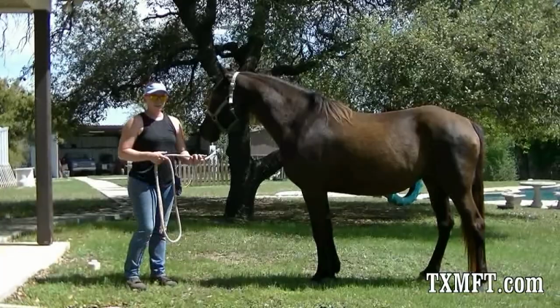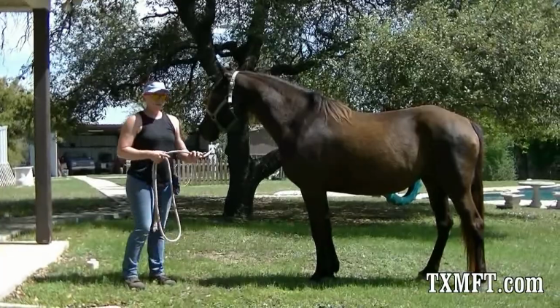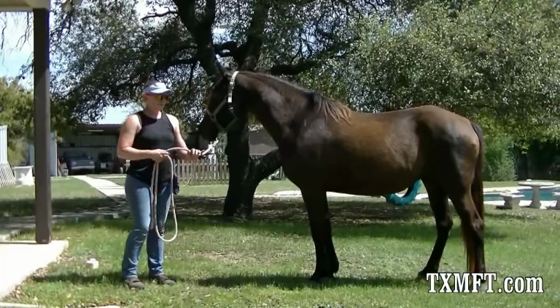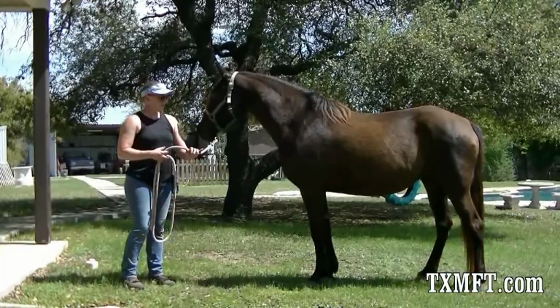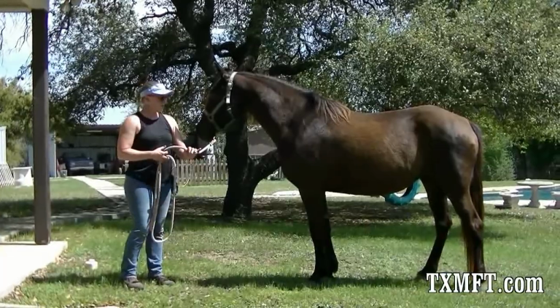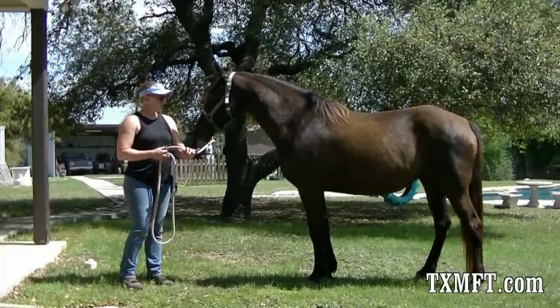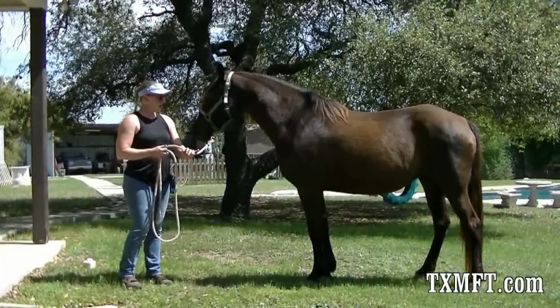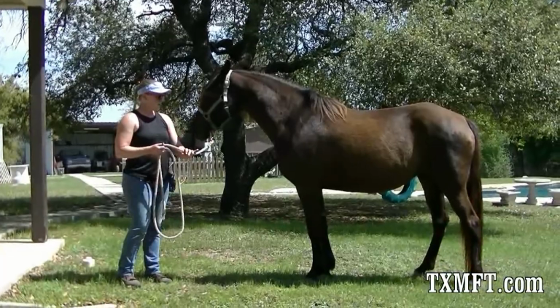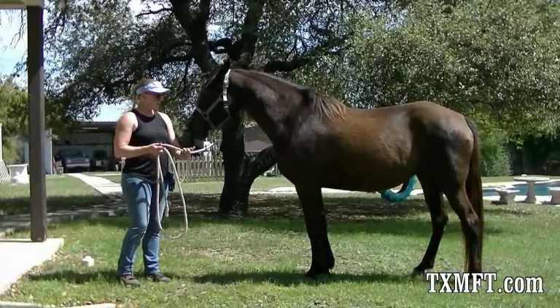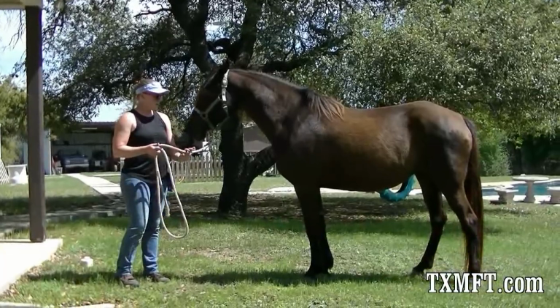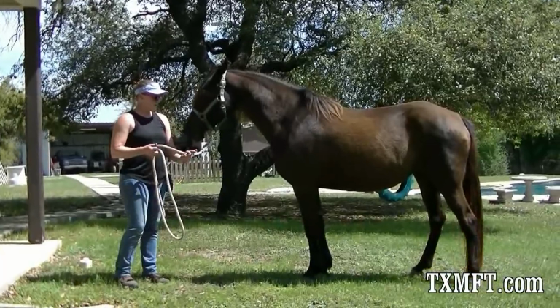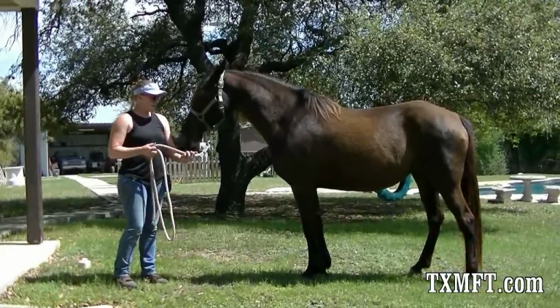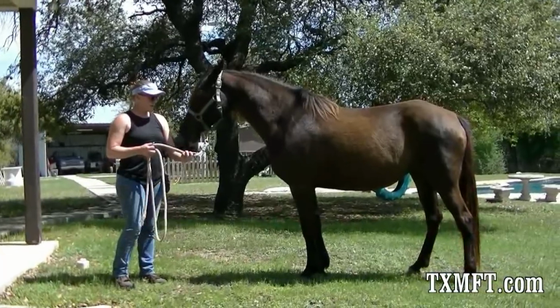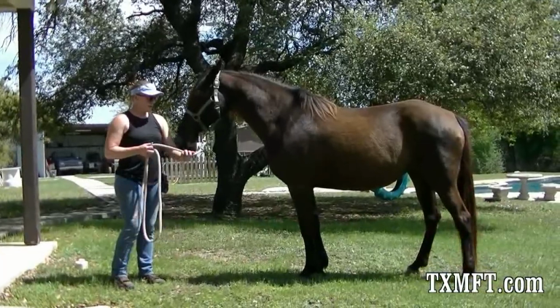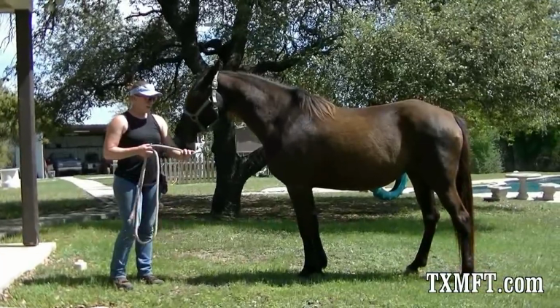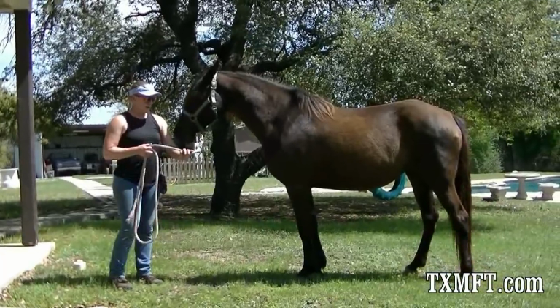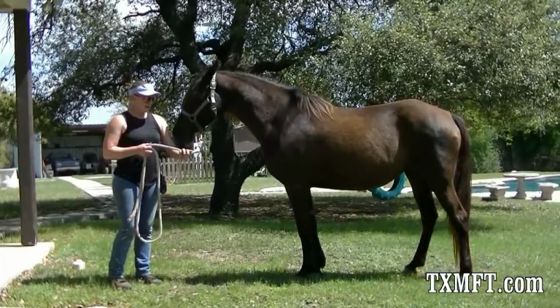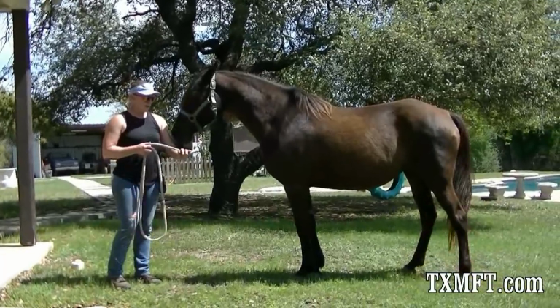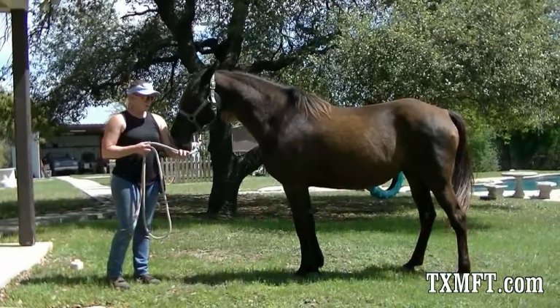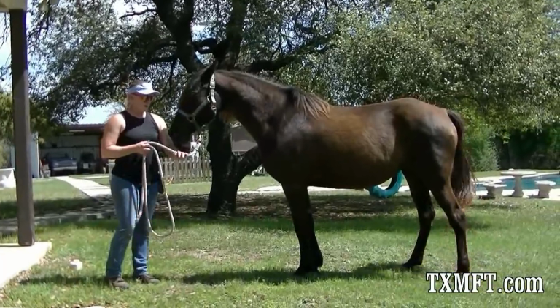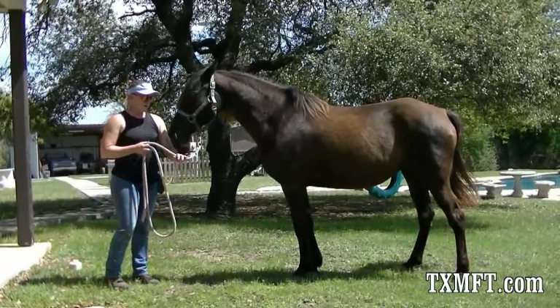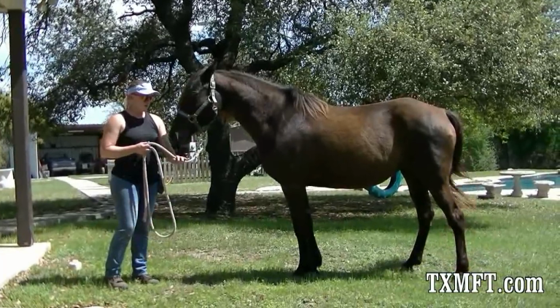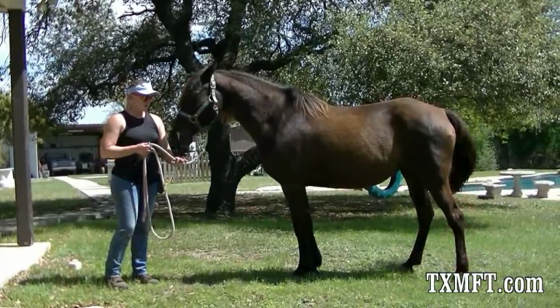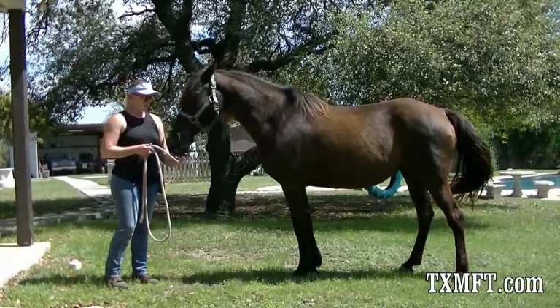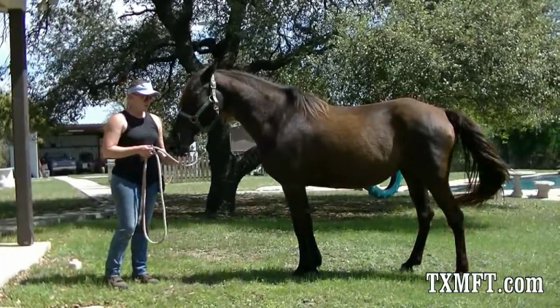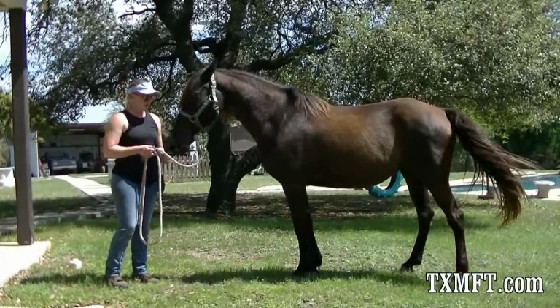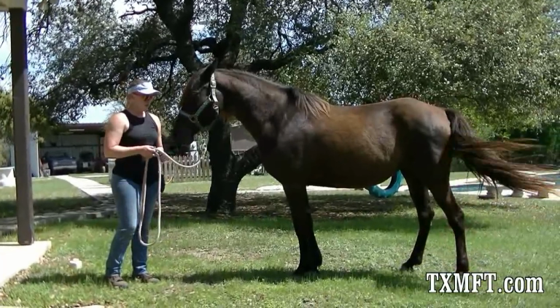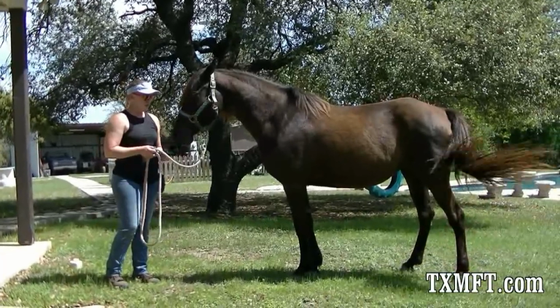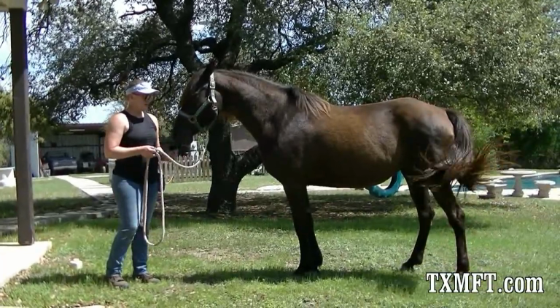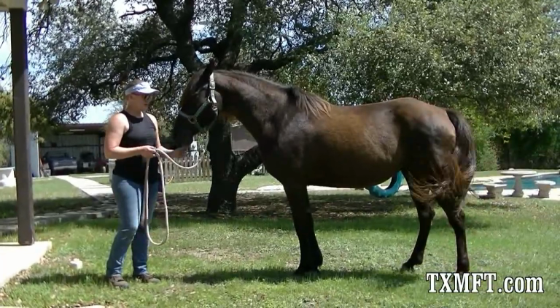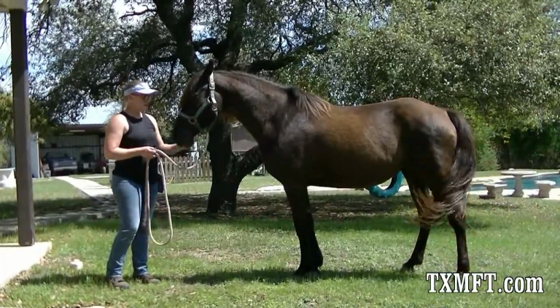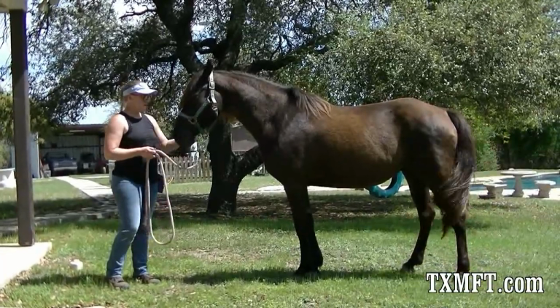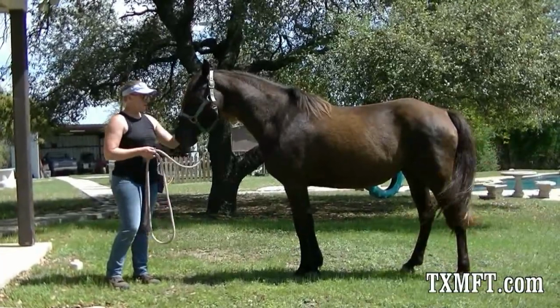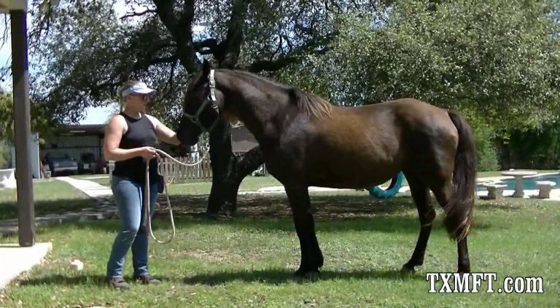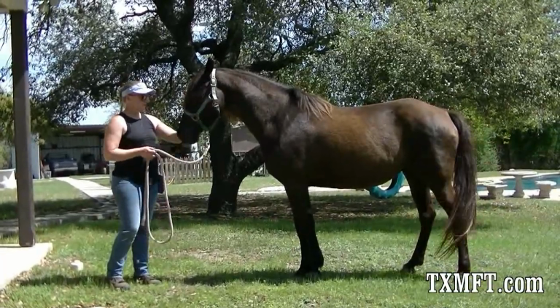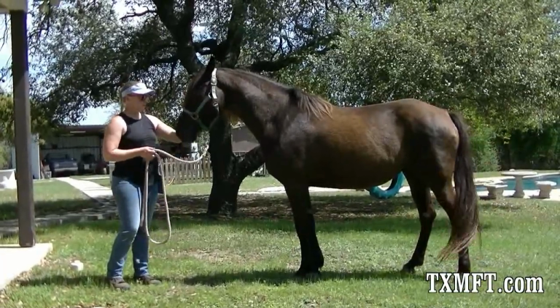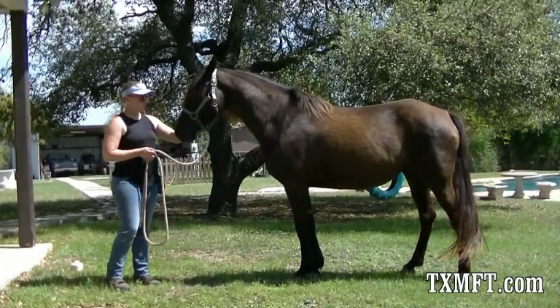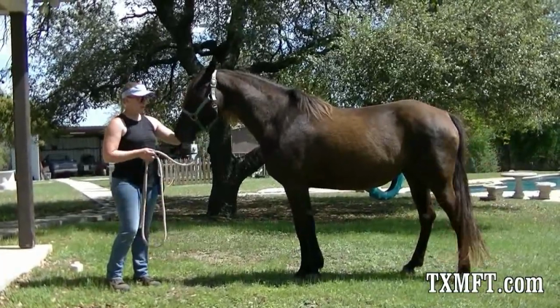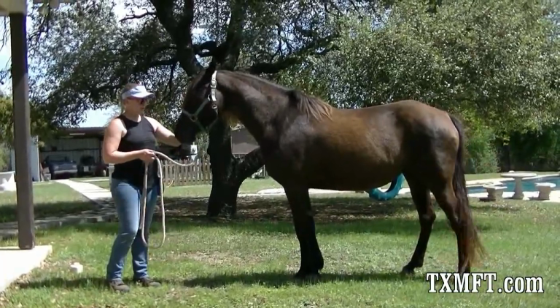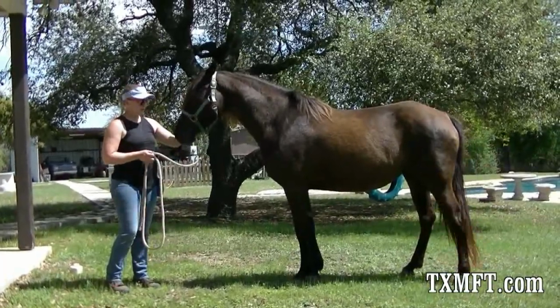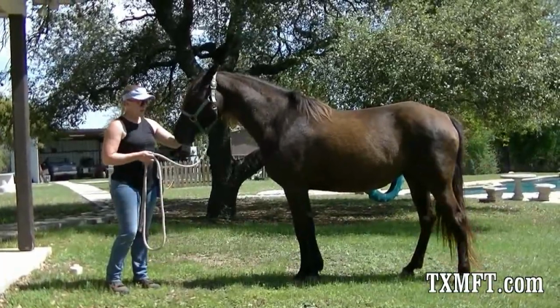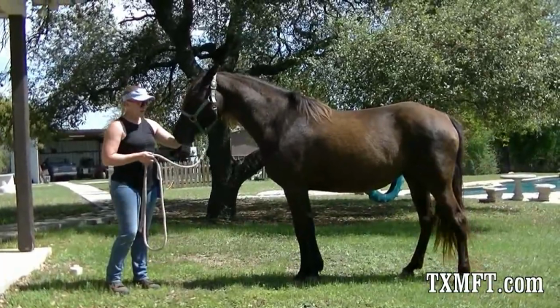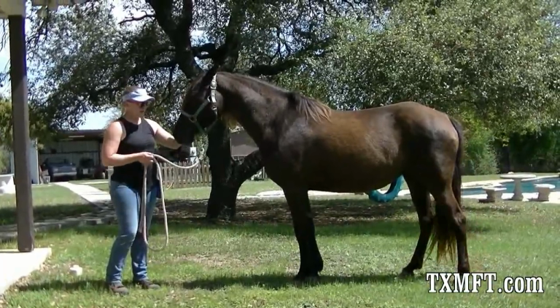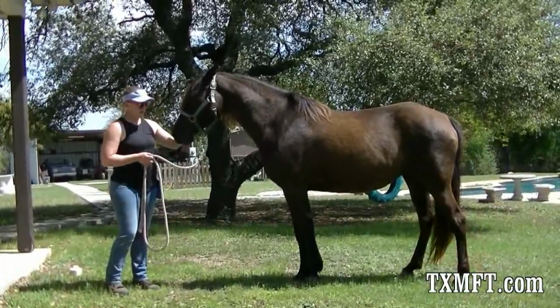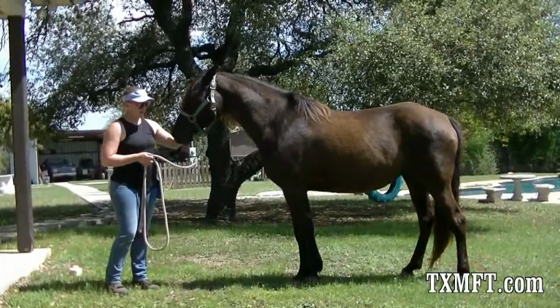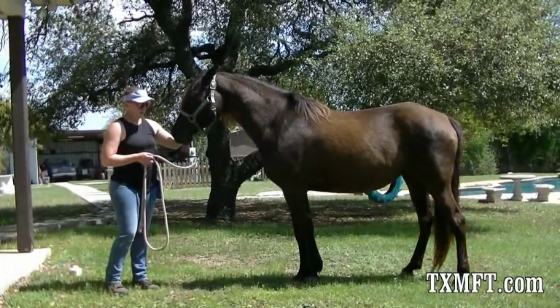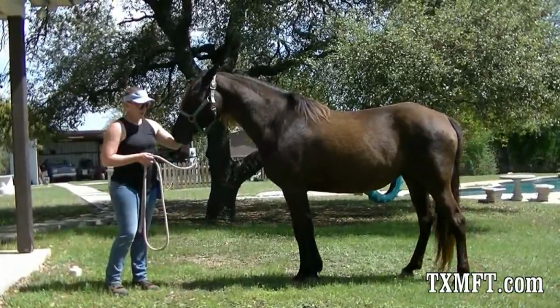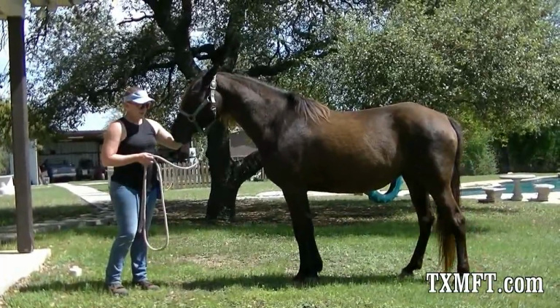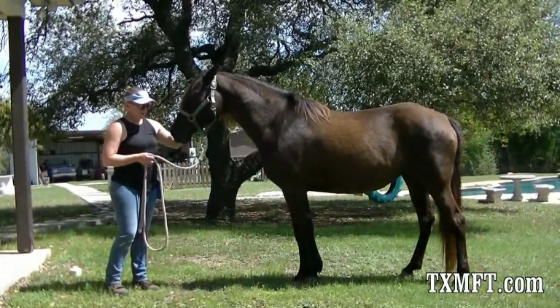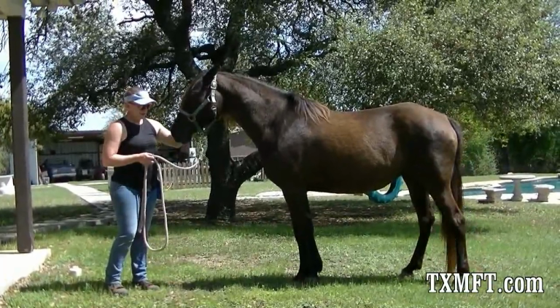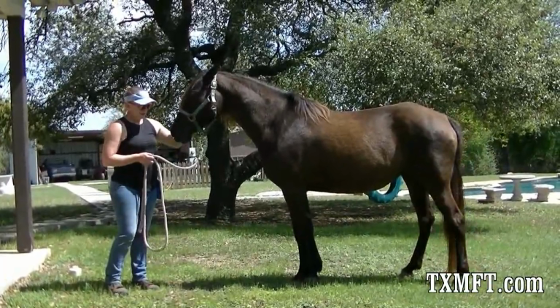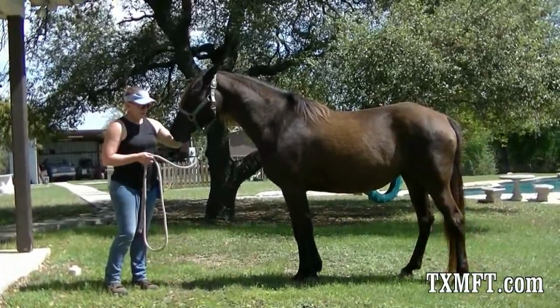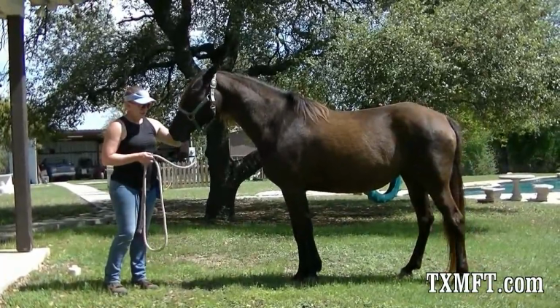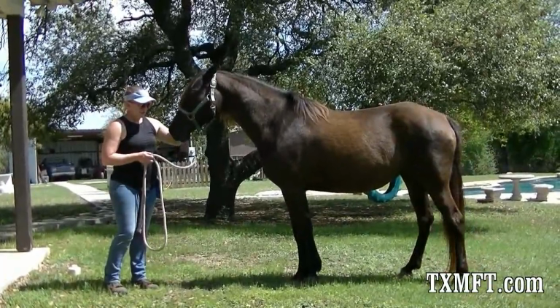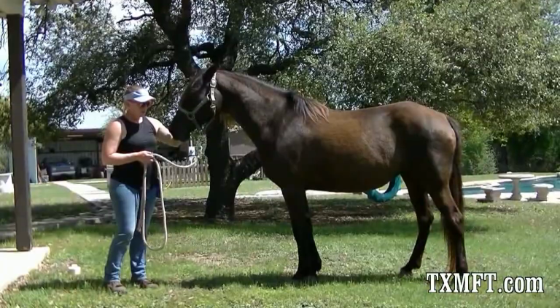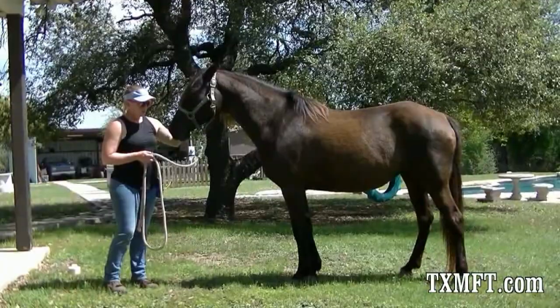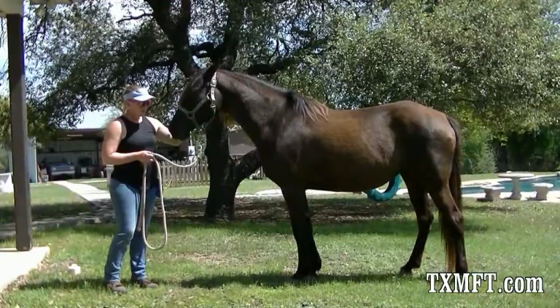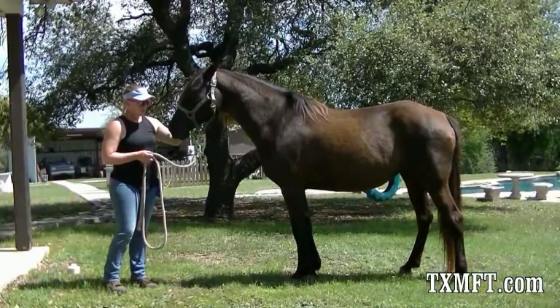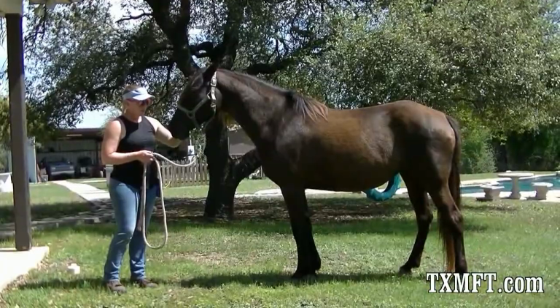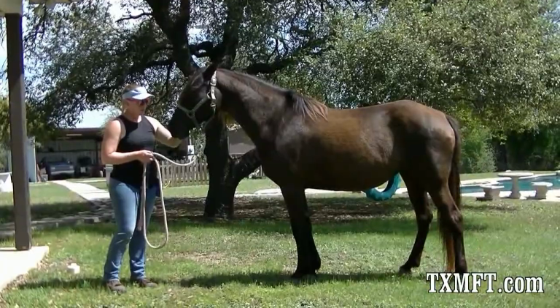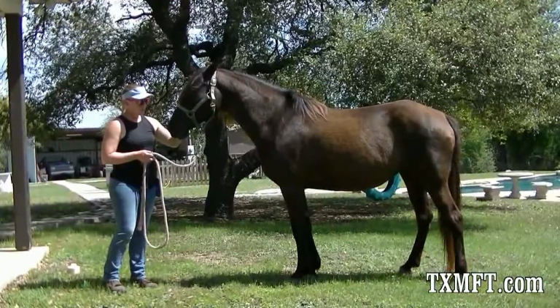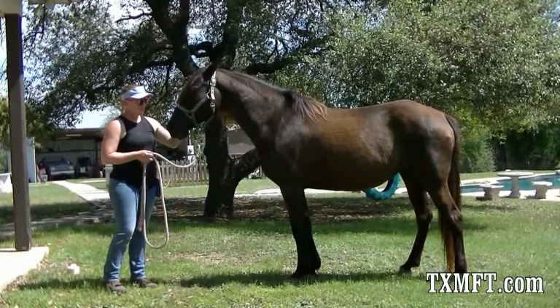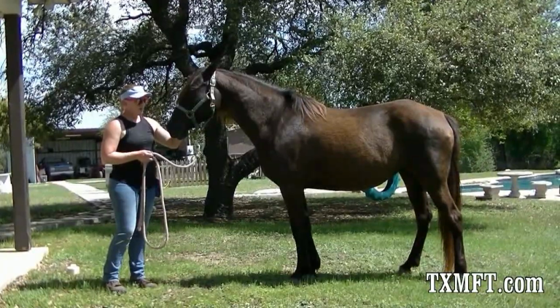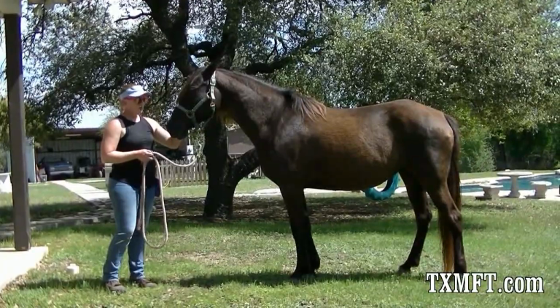We're going to show off this mare today. We're going to be offering her for sale since we're doing a little downsizing. This is one of our brood mares.